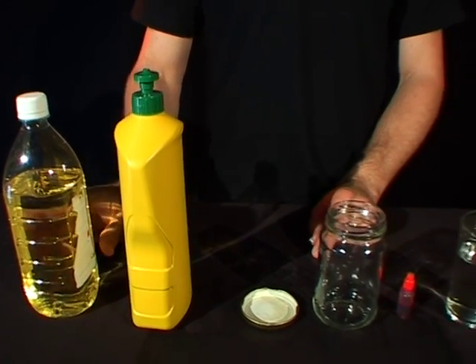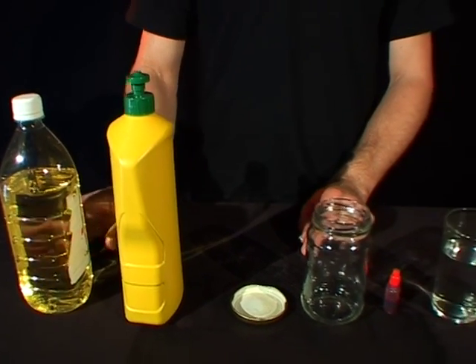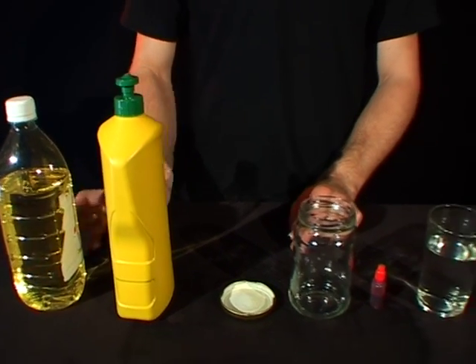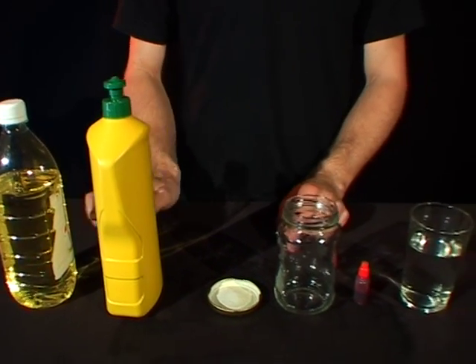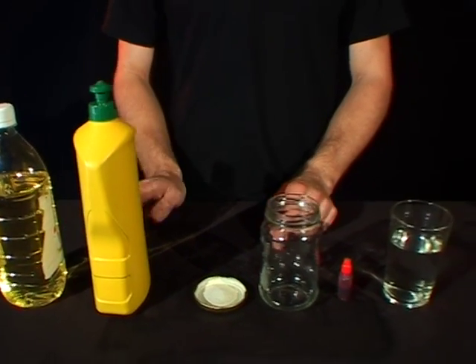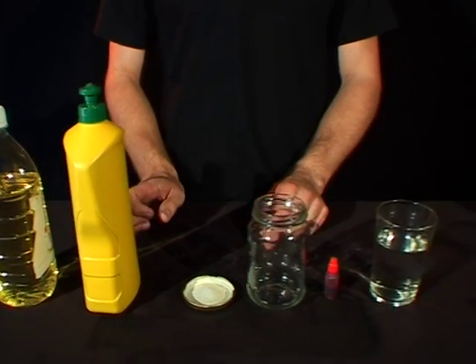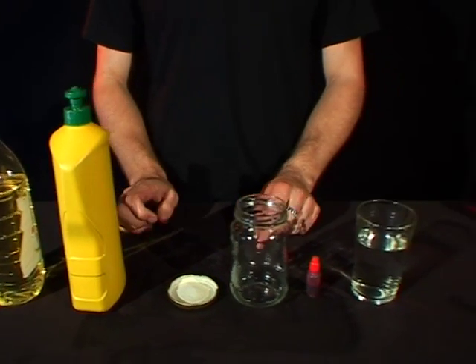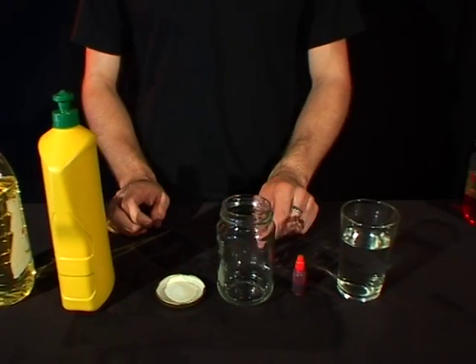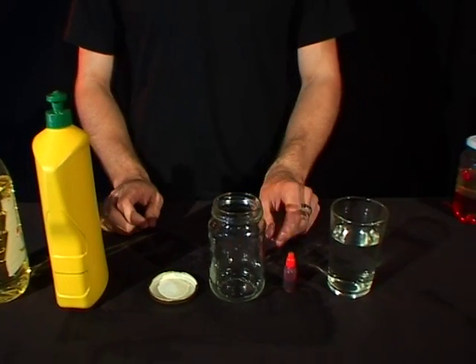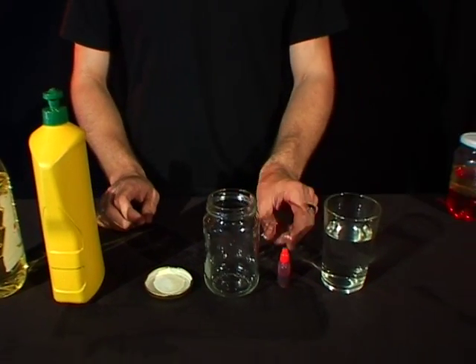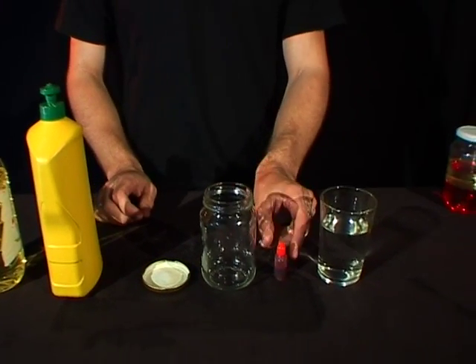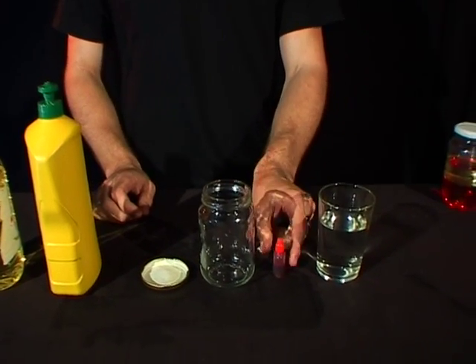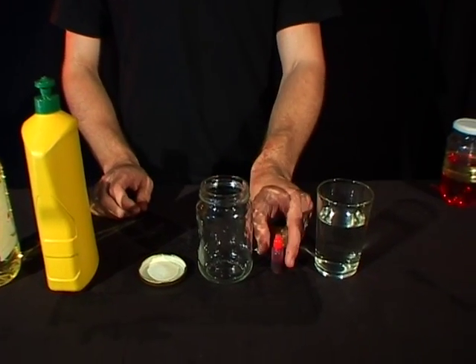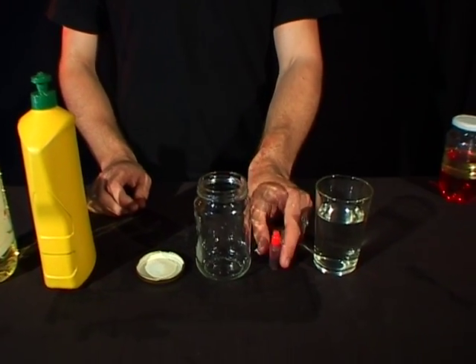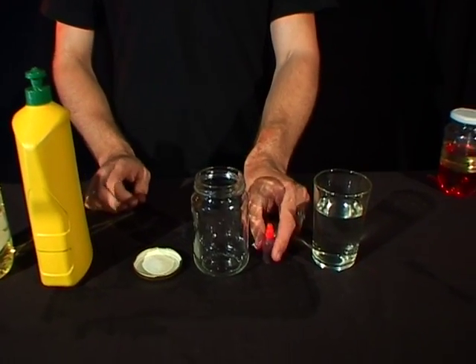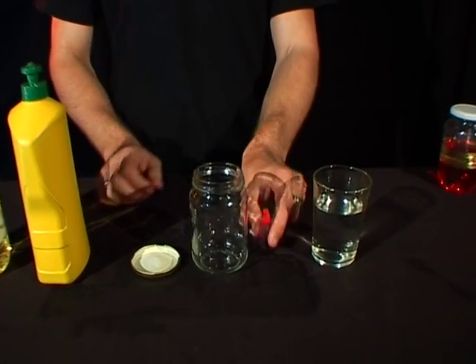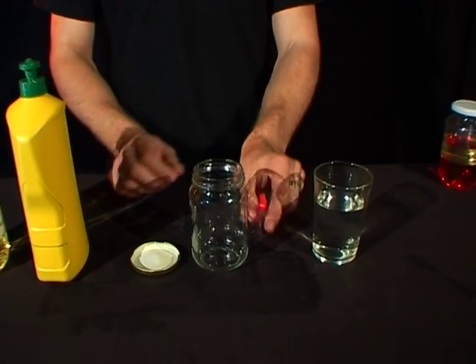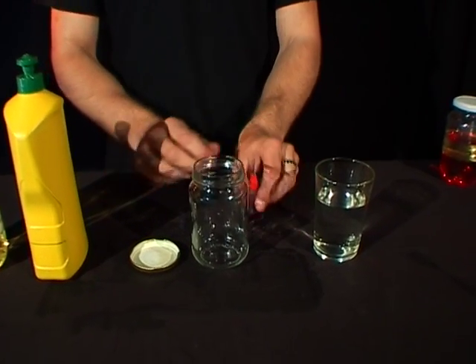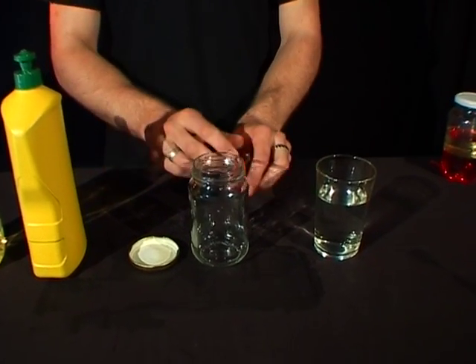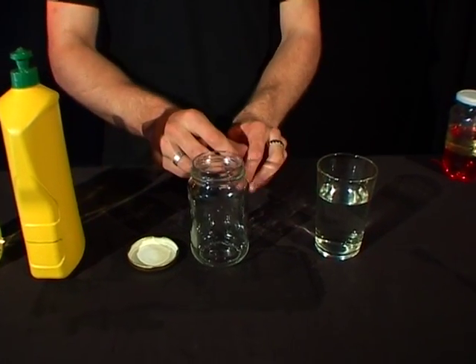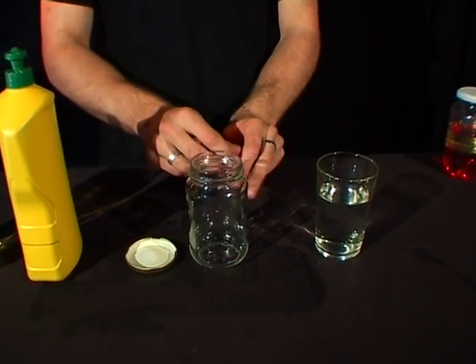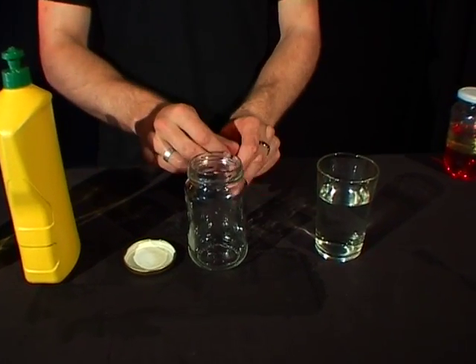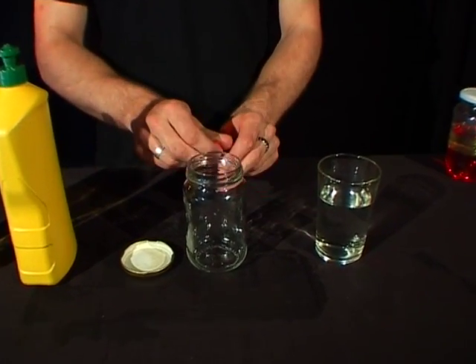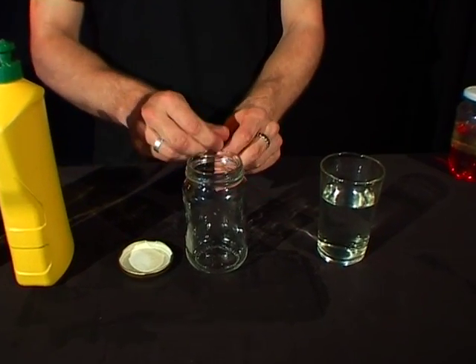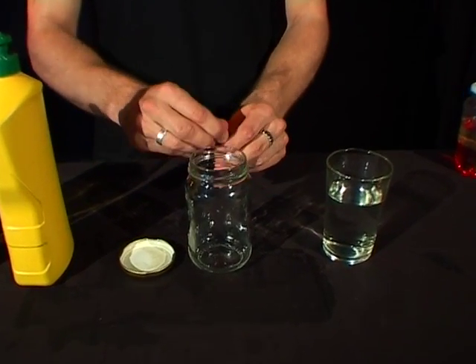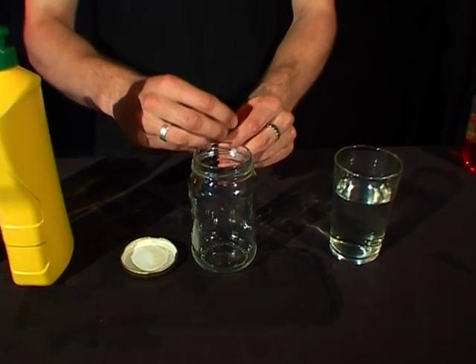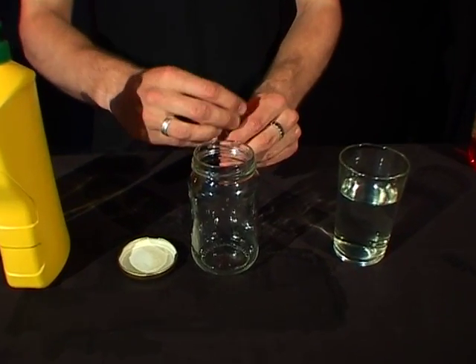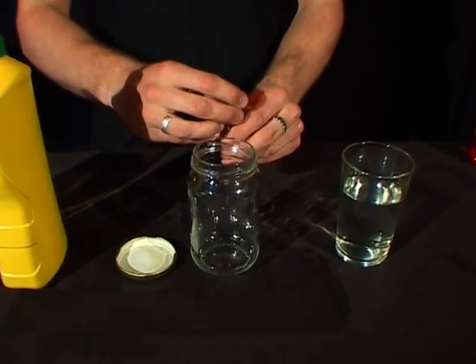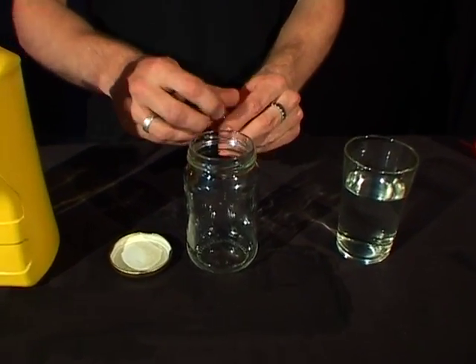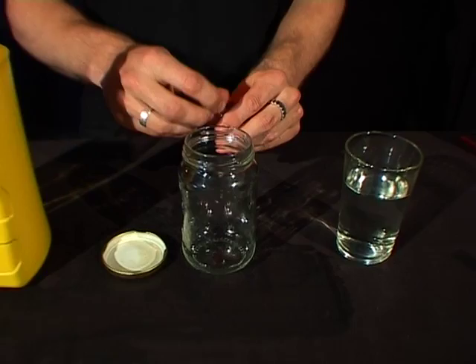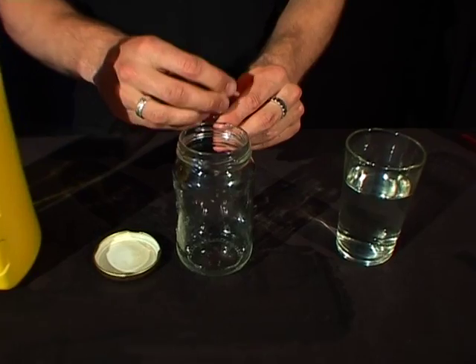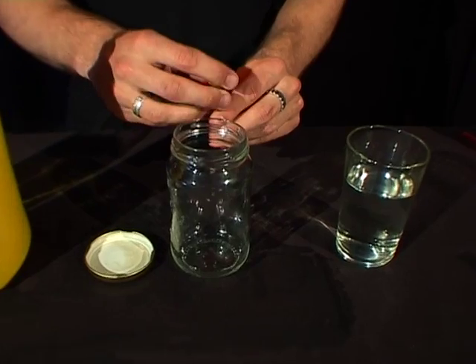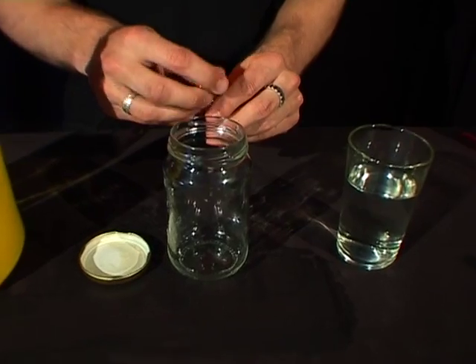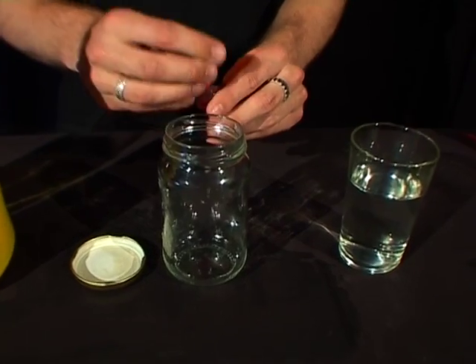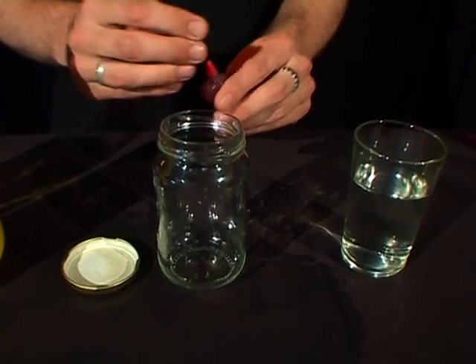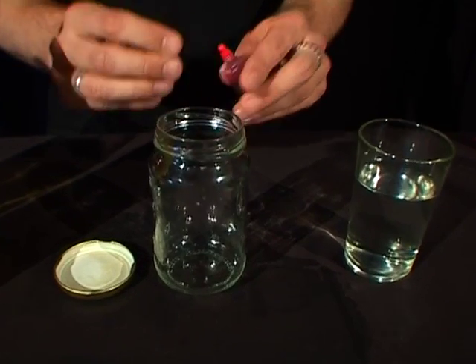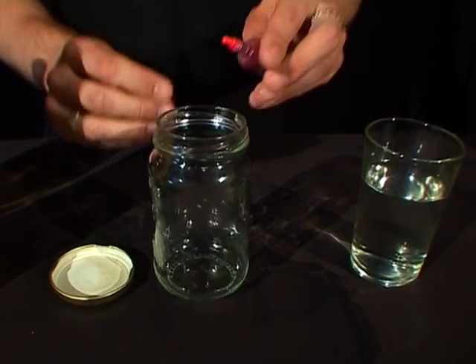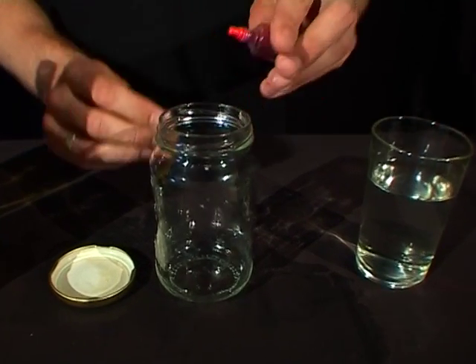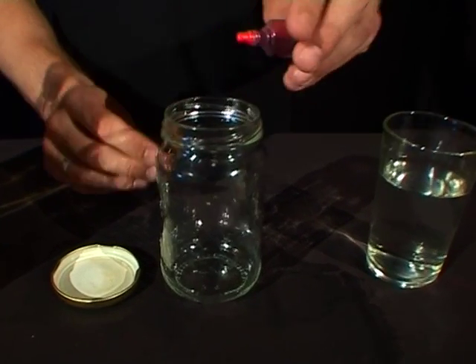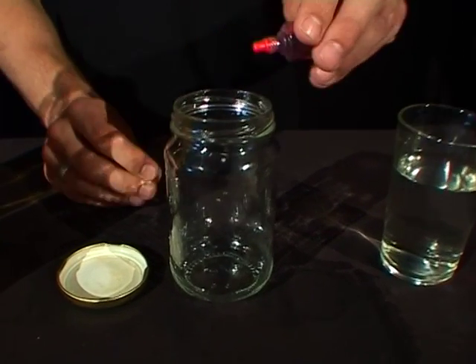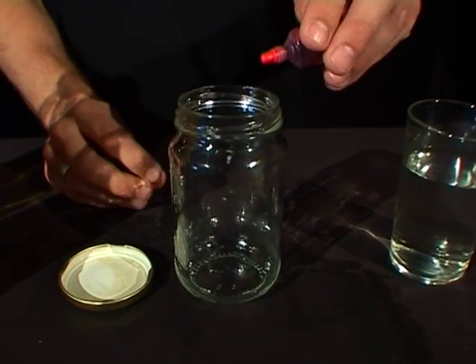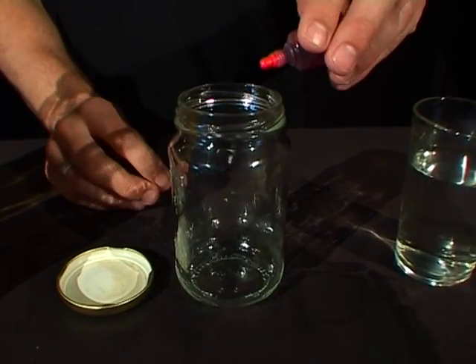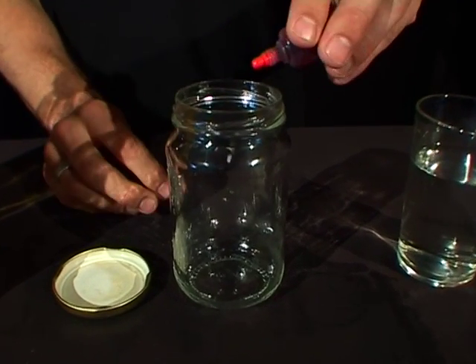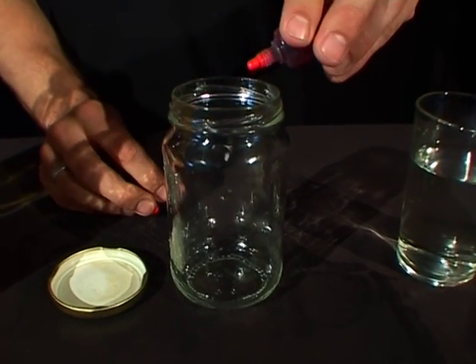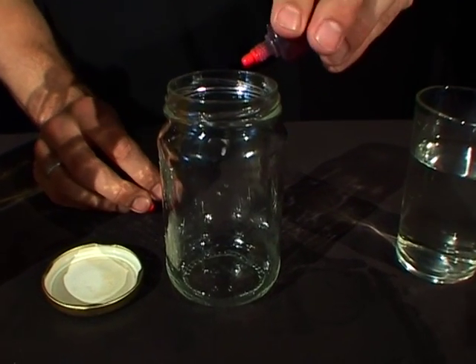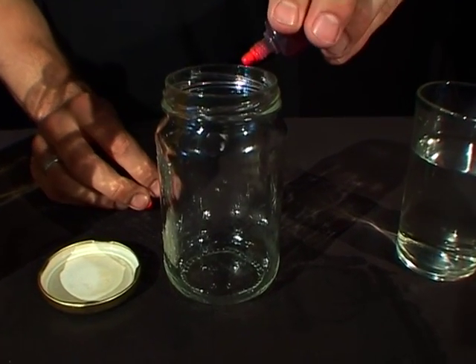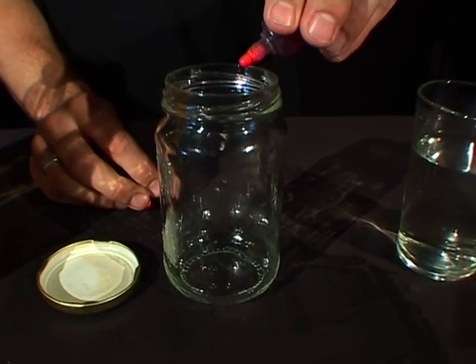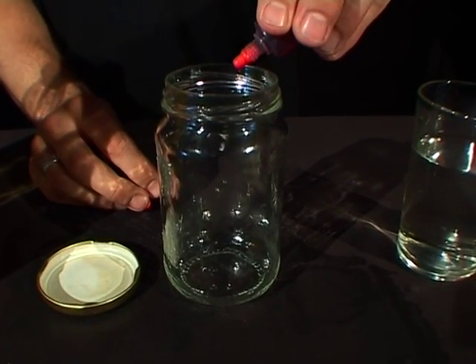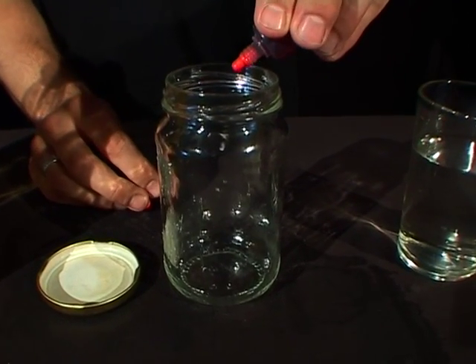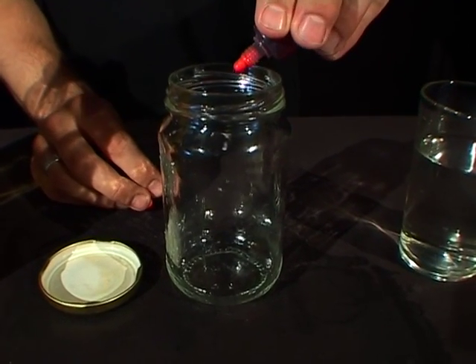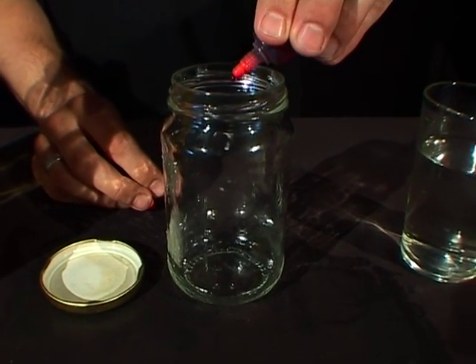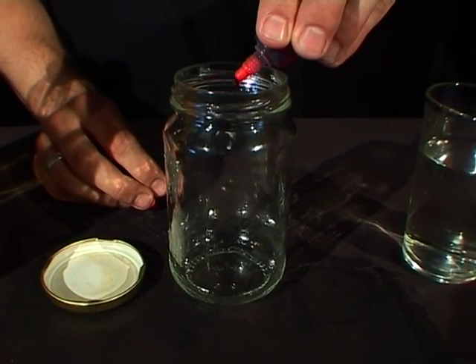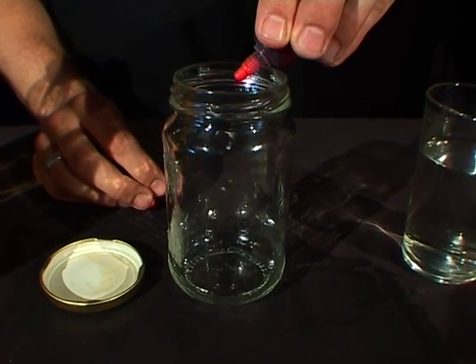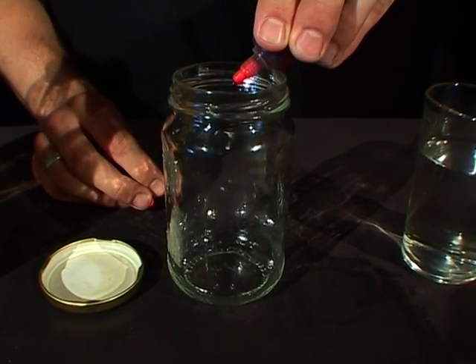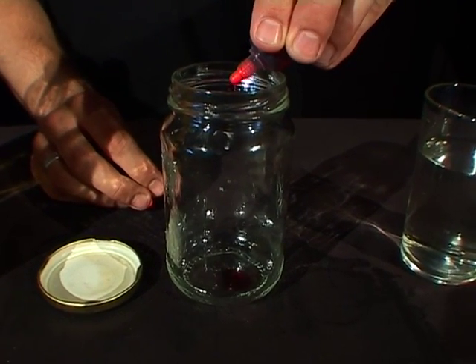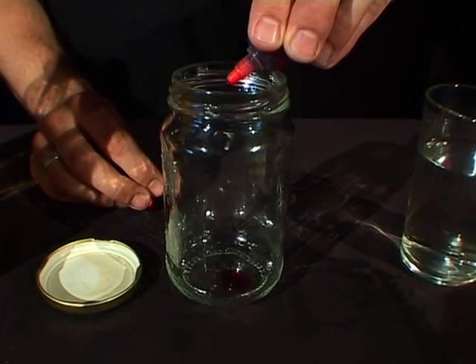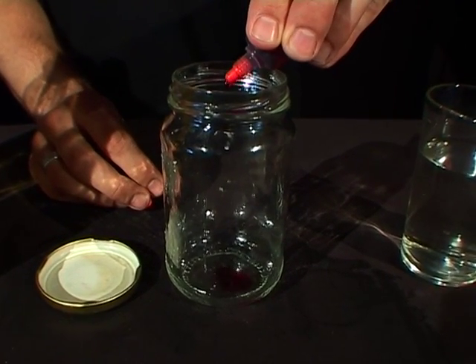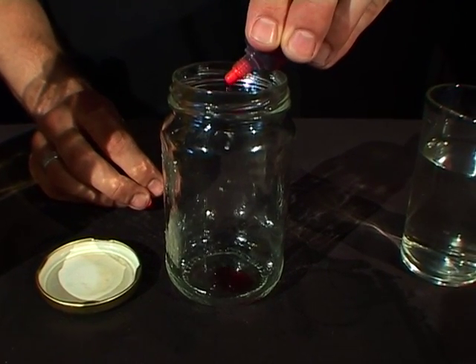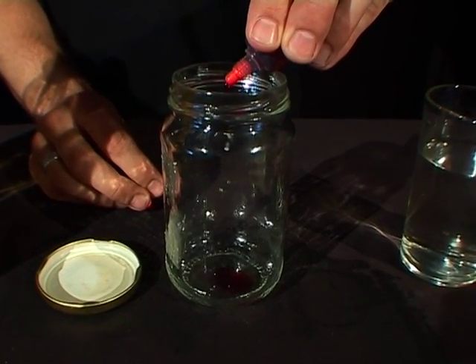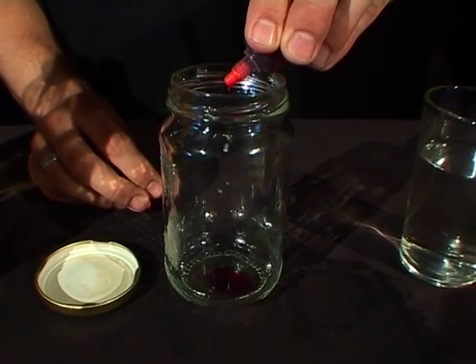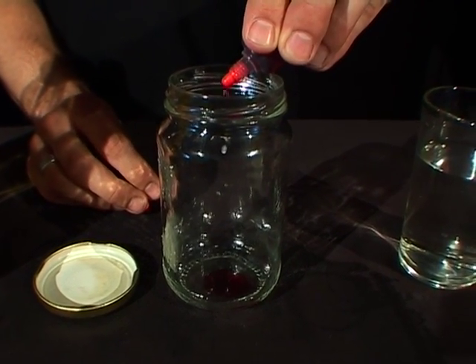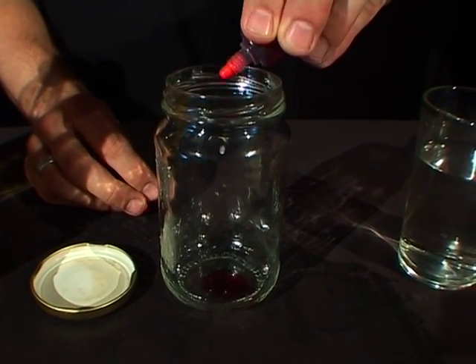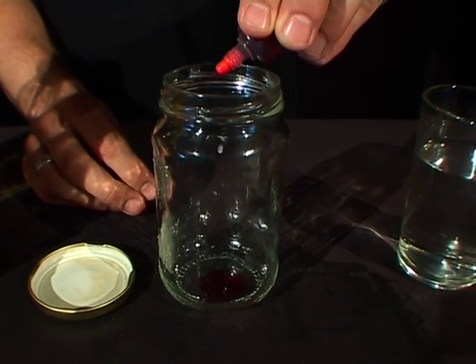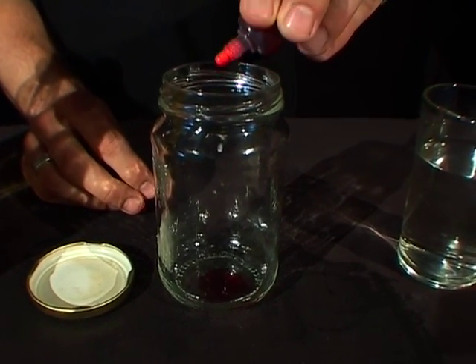So the first step is to take some of the food colouring and drop a few drops into the jar. One, two, three.